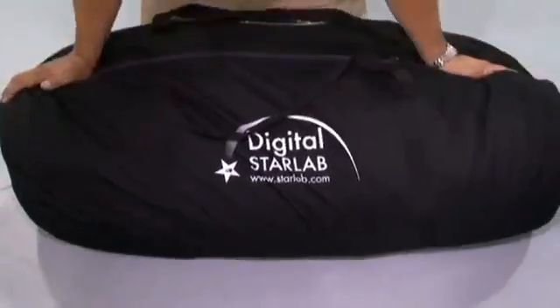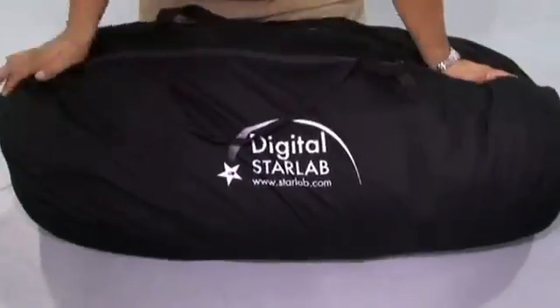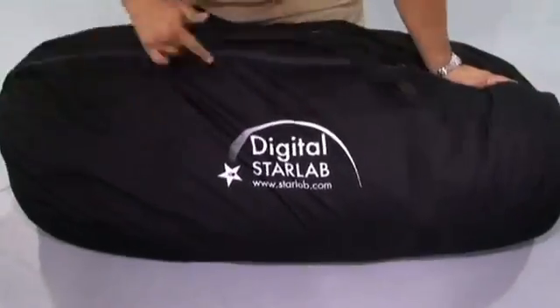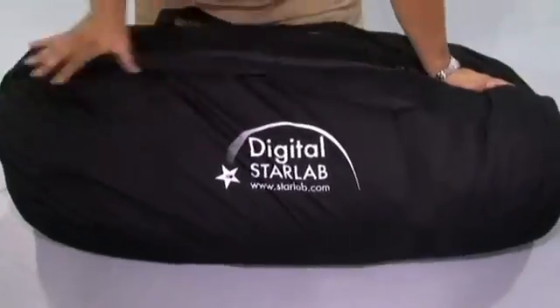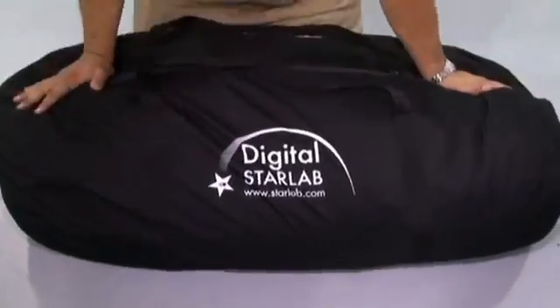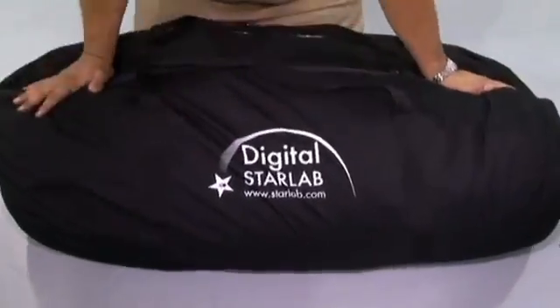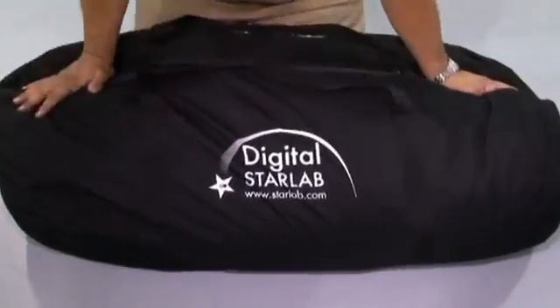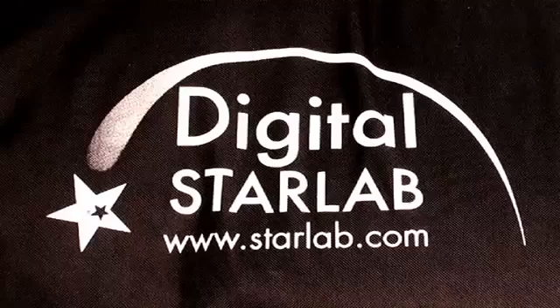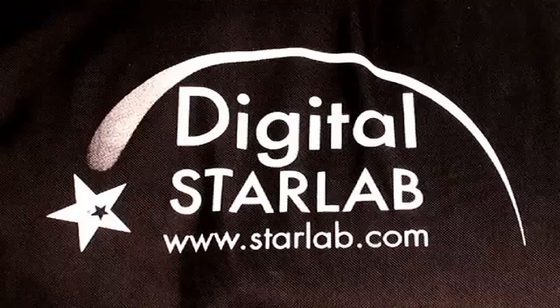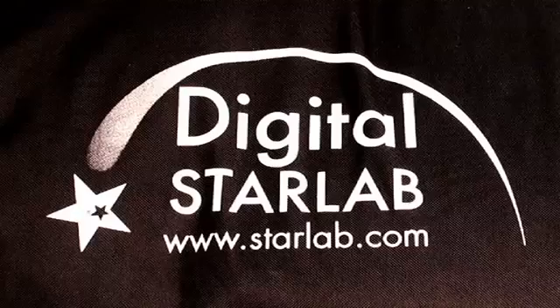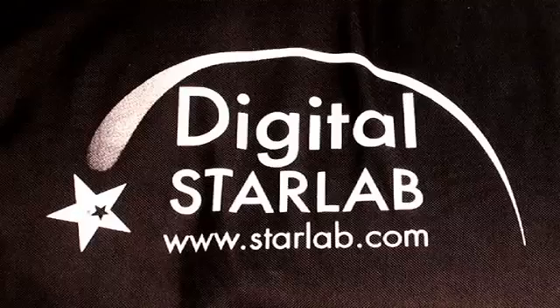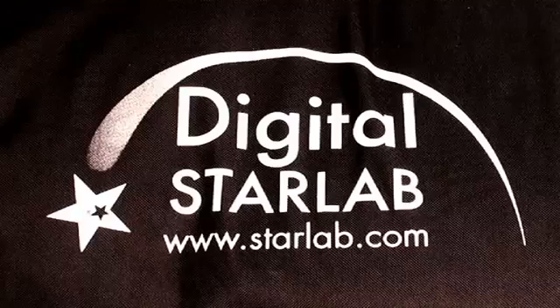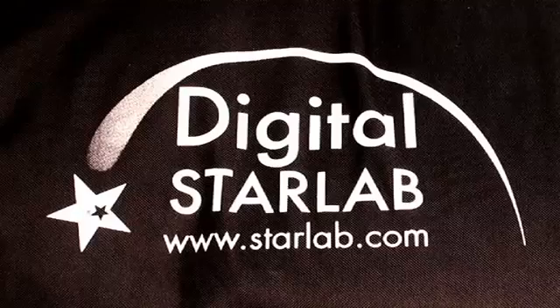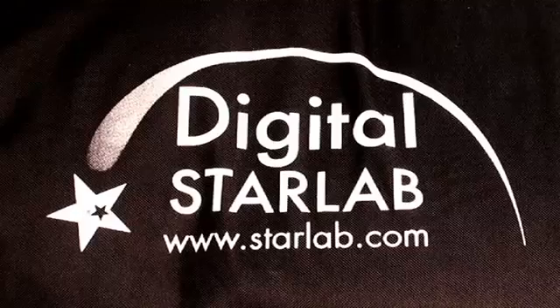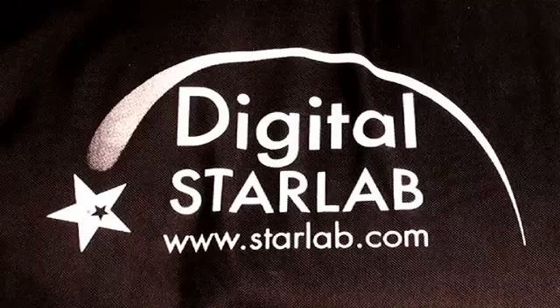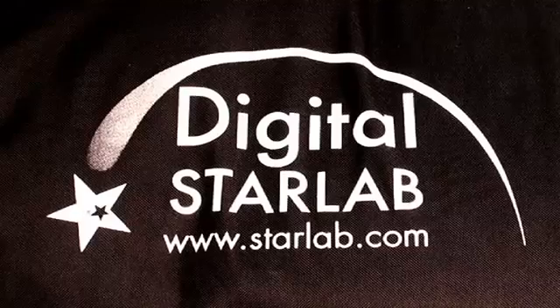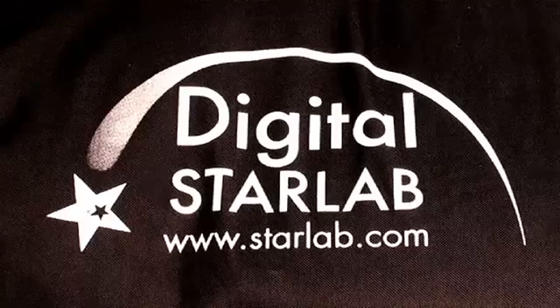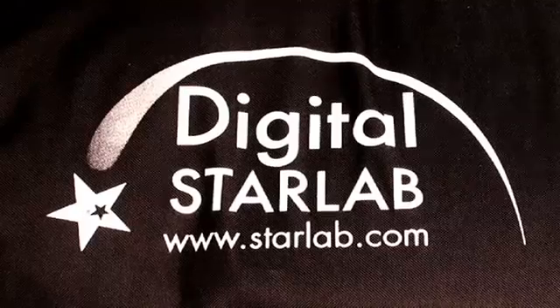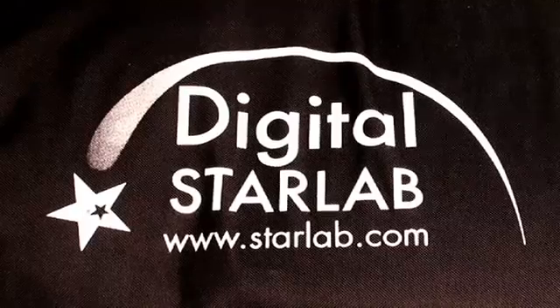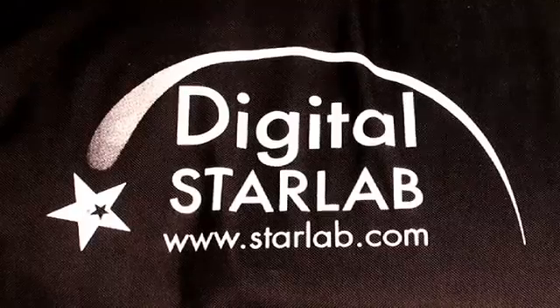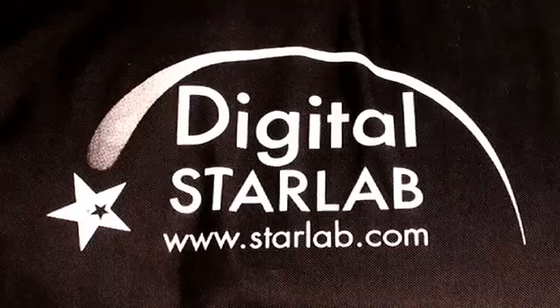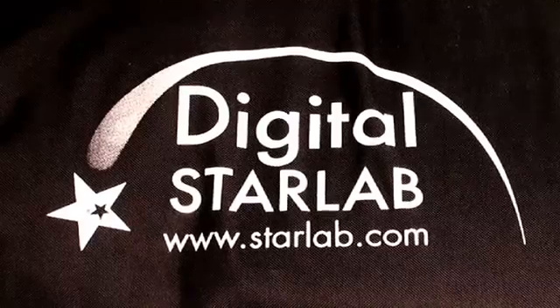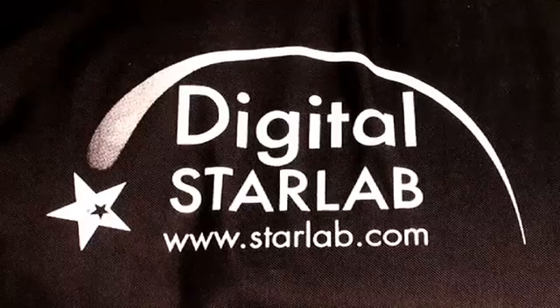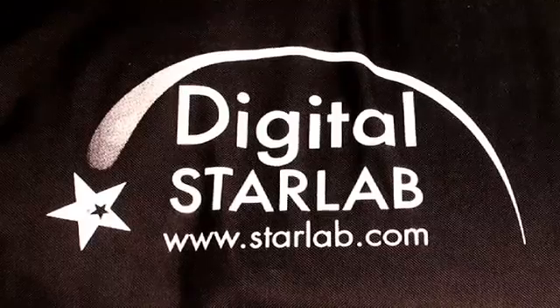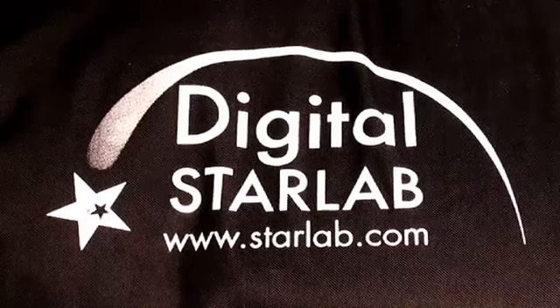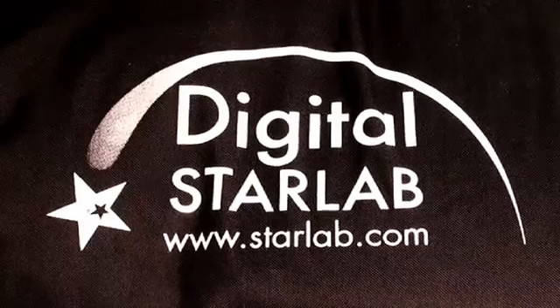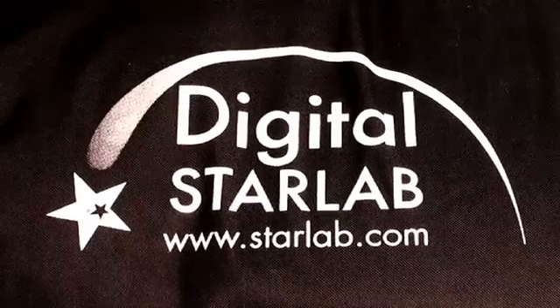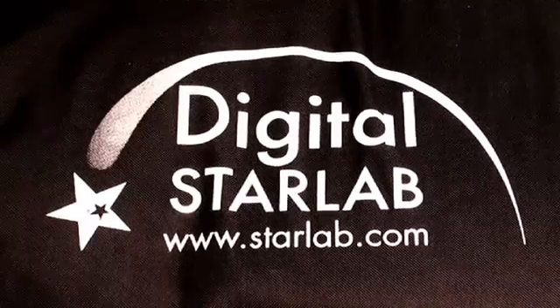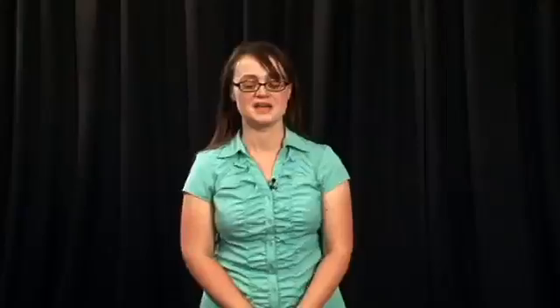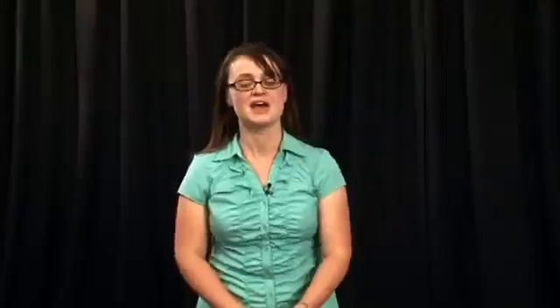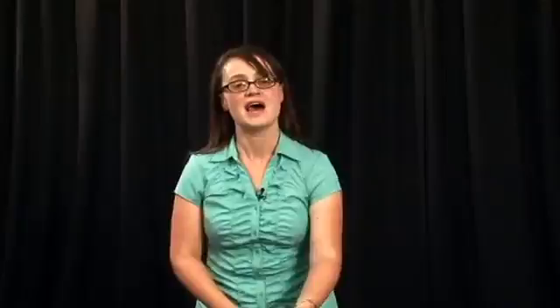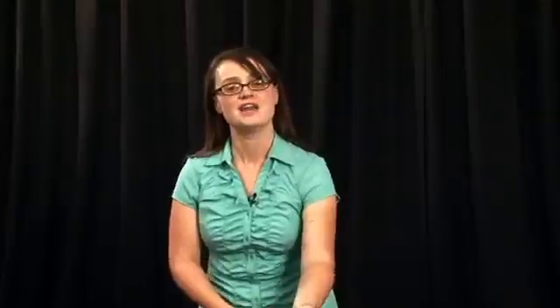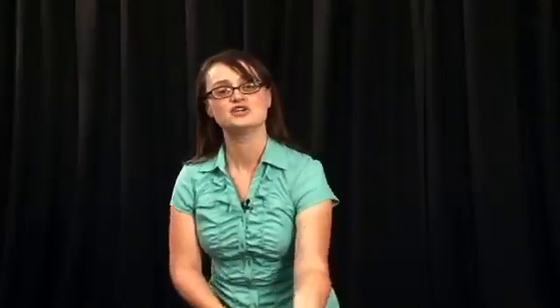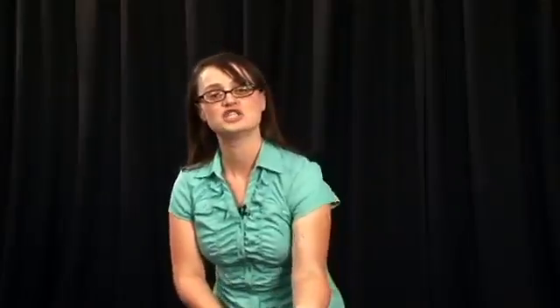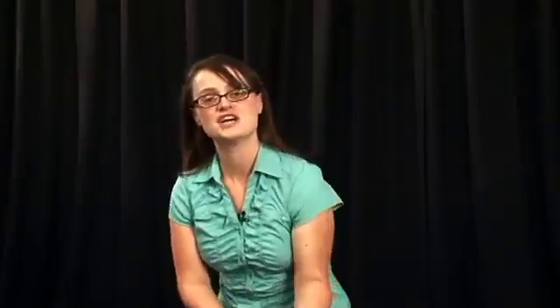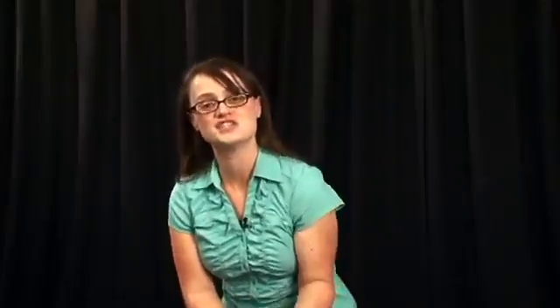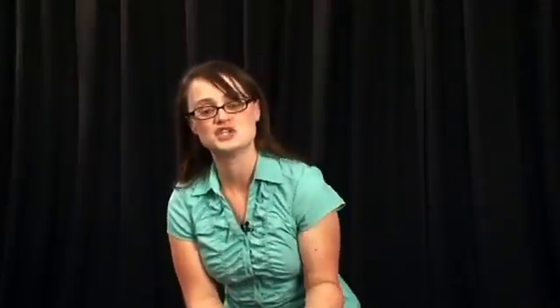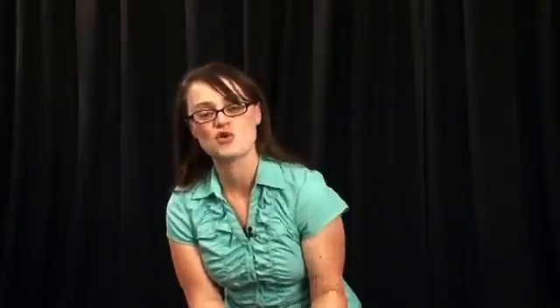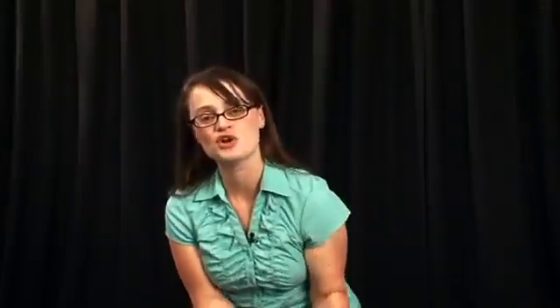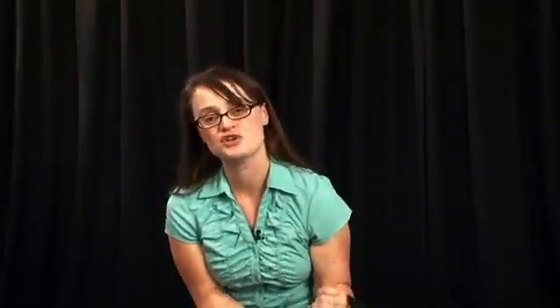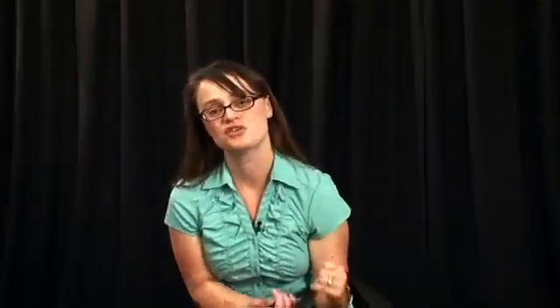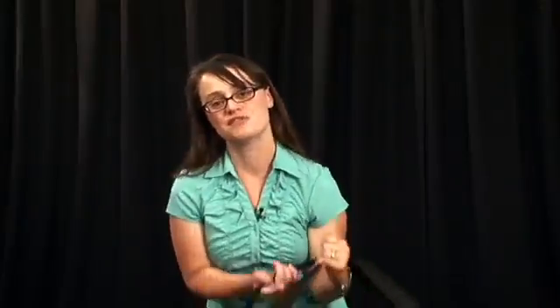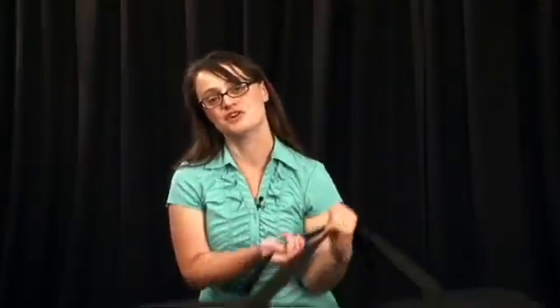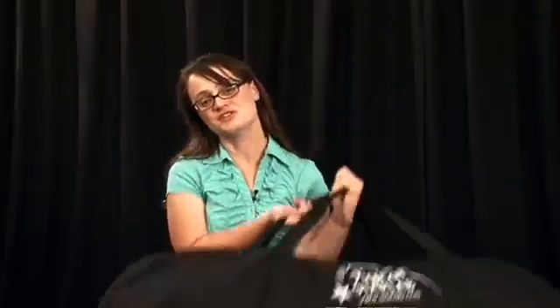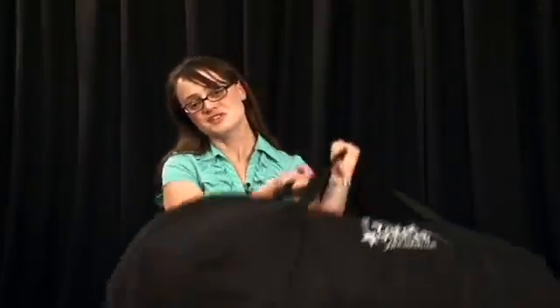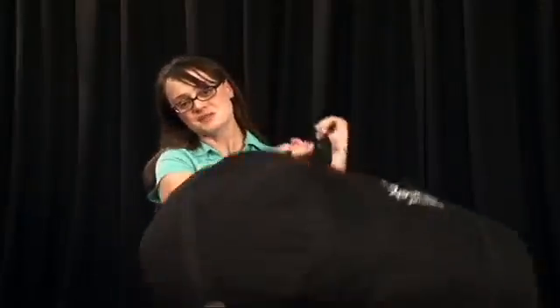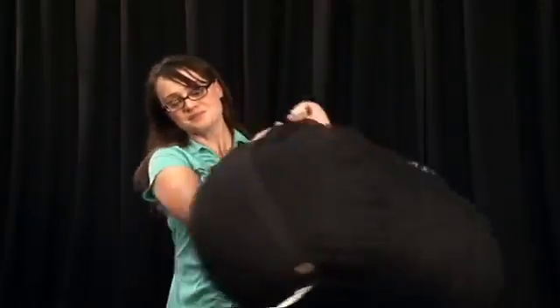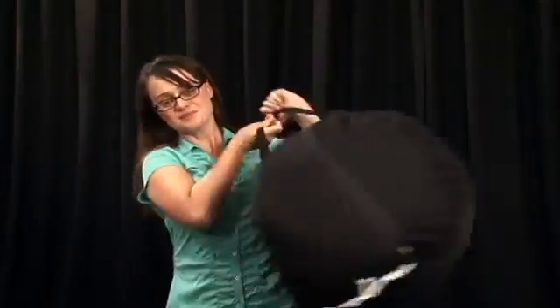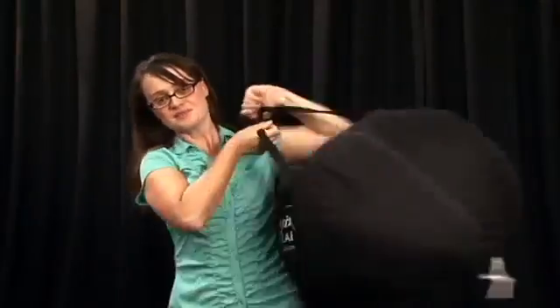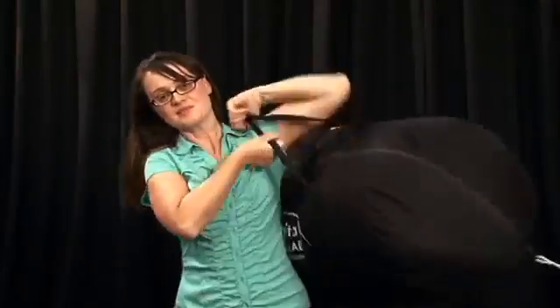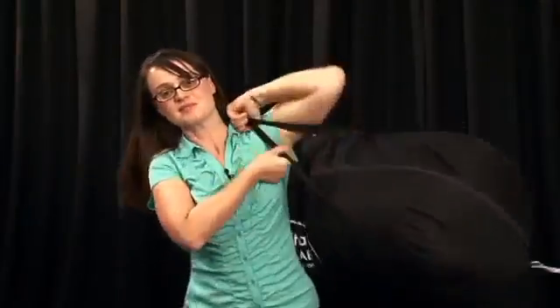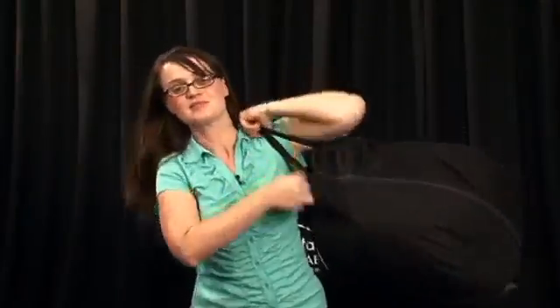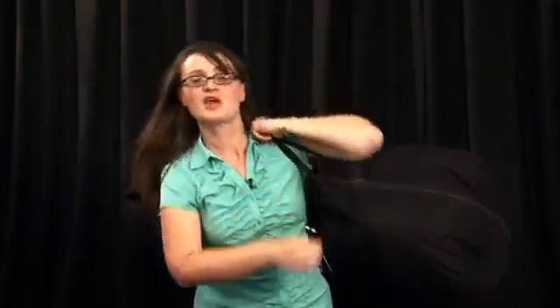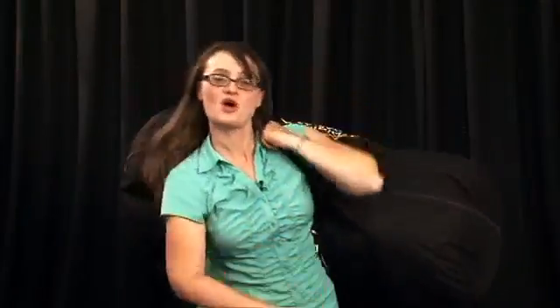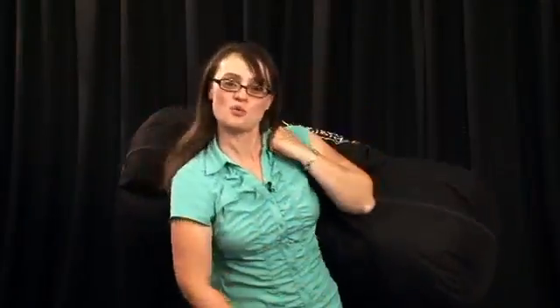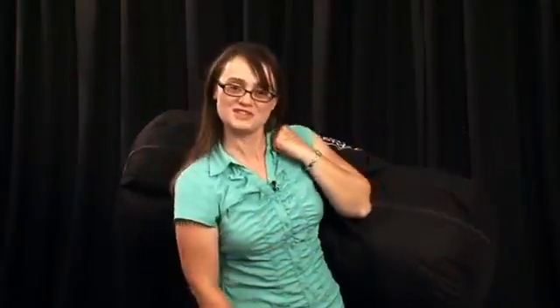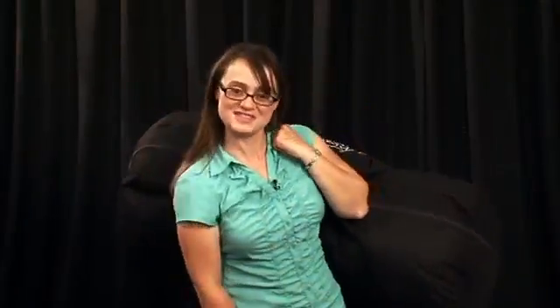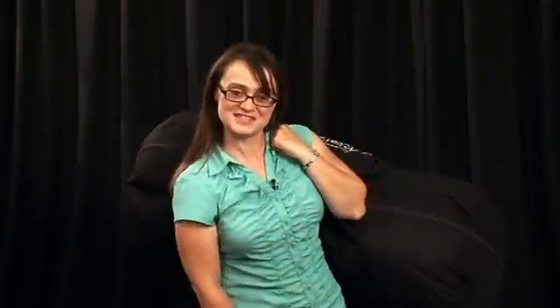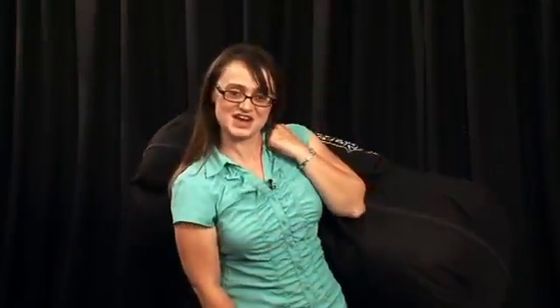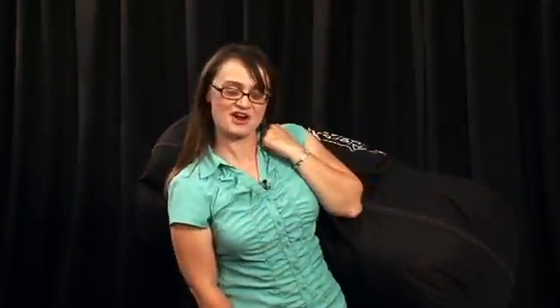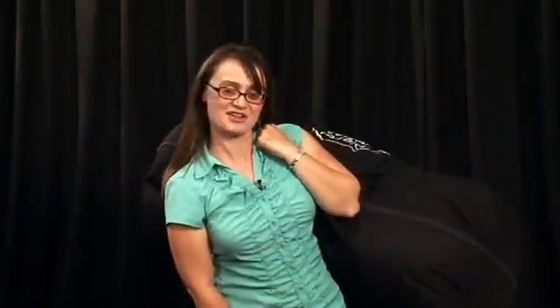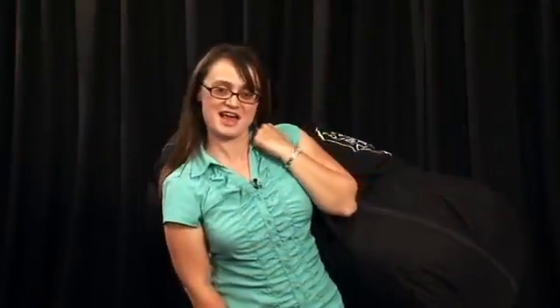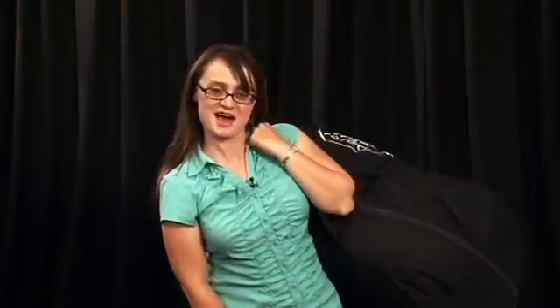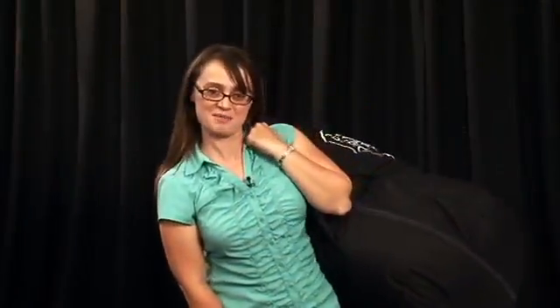It's what teaching and learning should be. Energize your universe with Starlab.